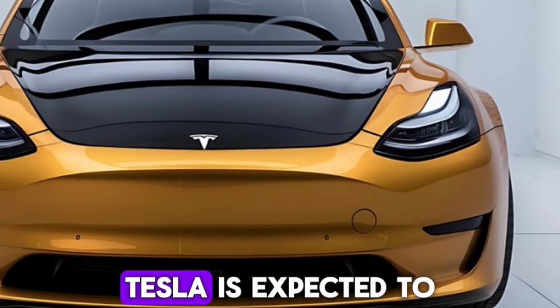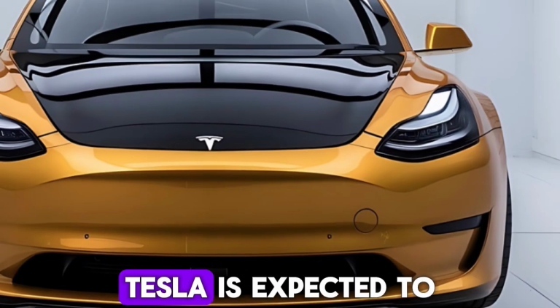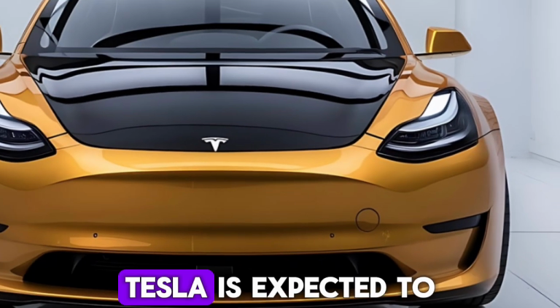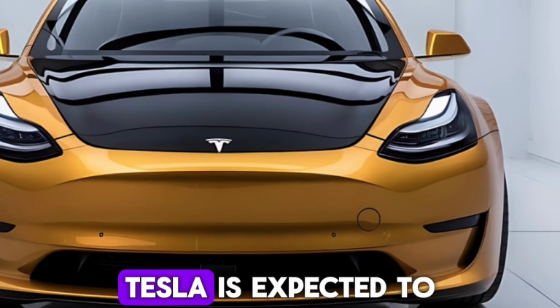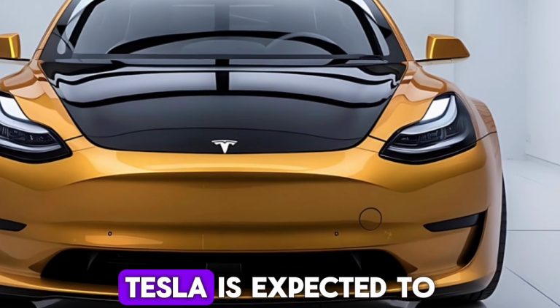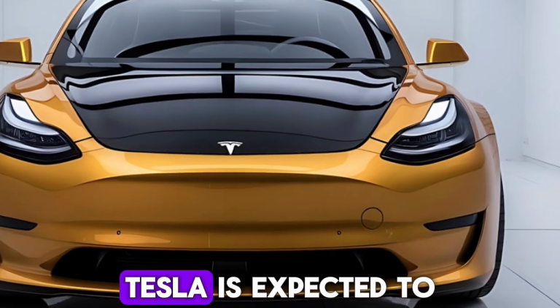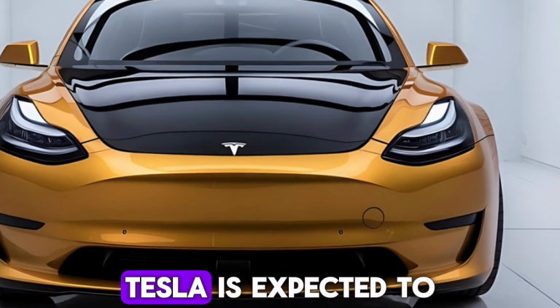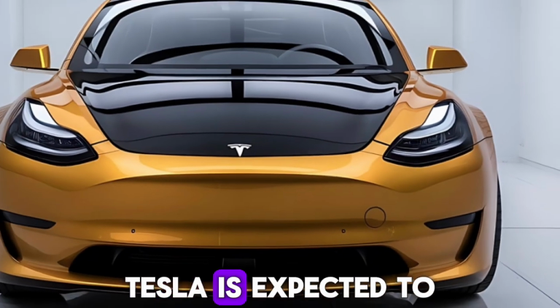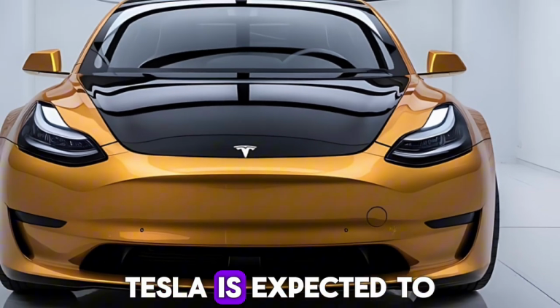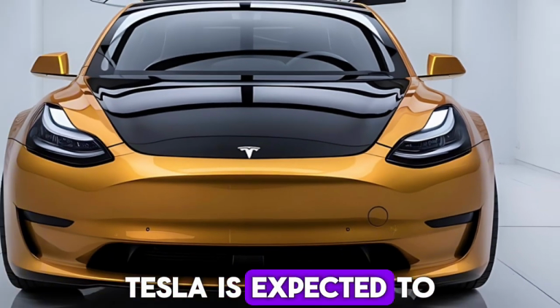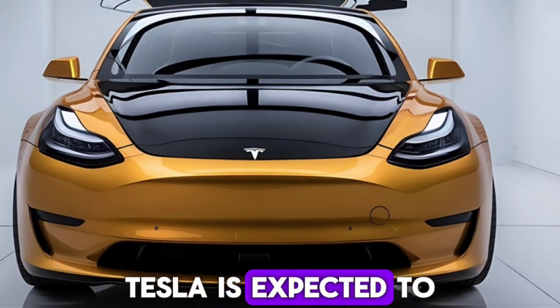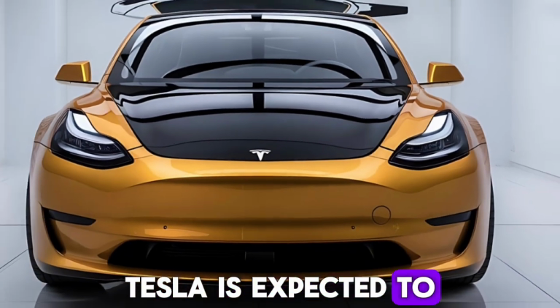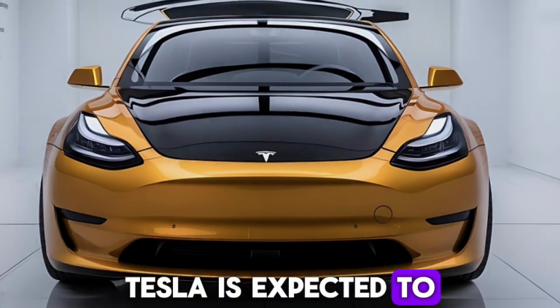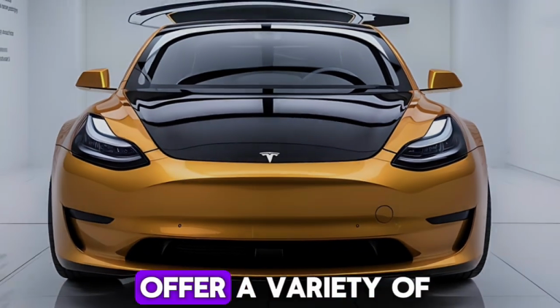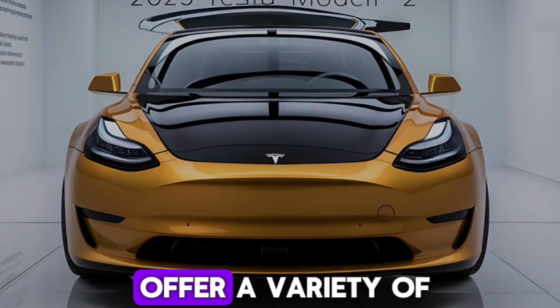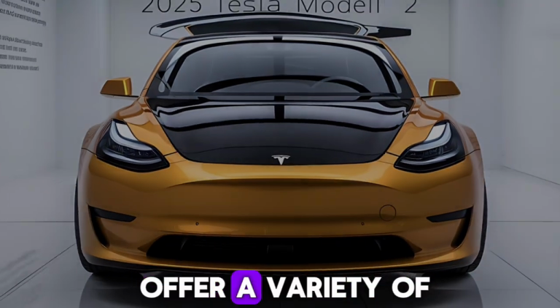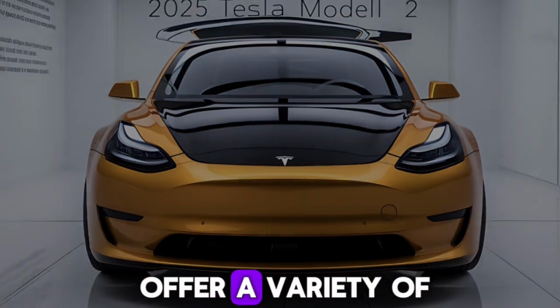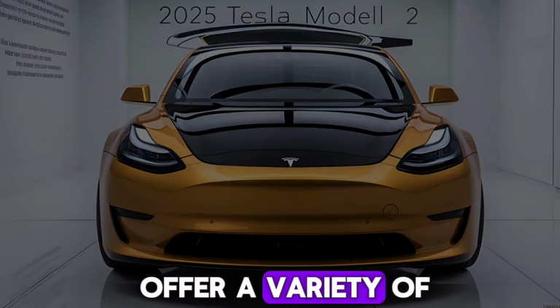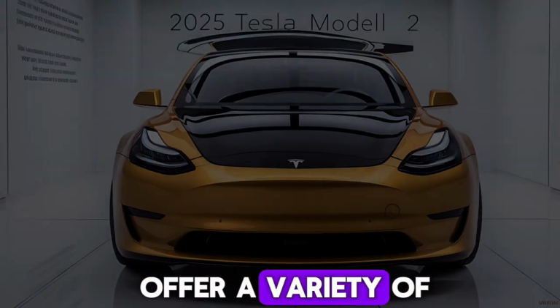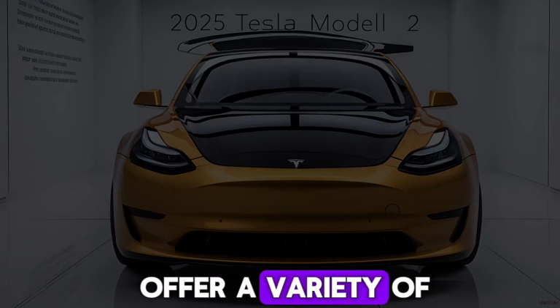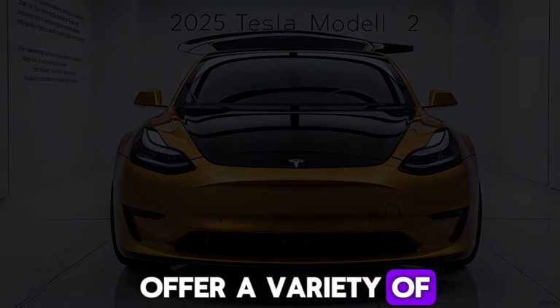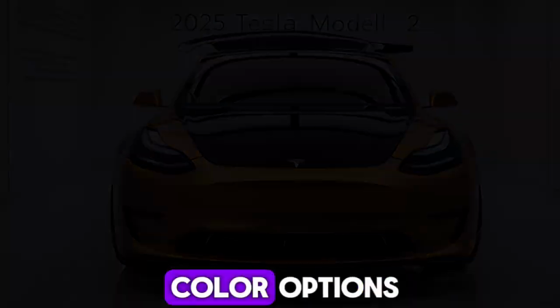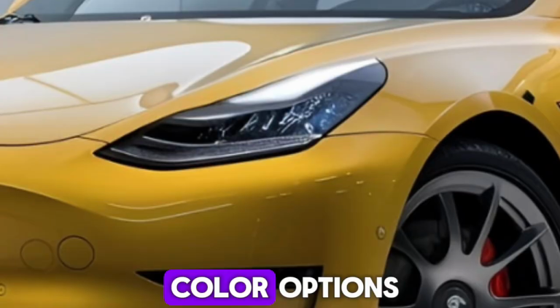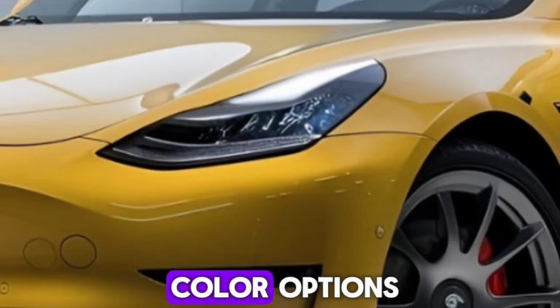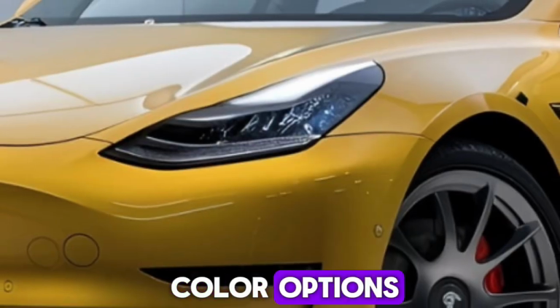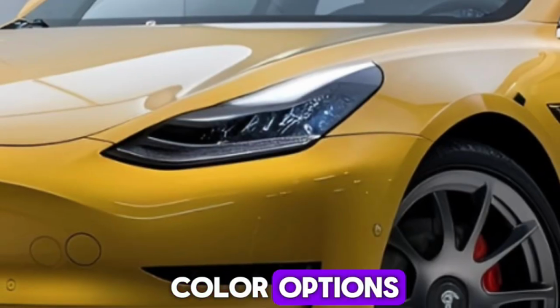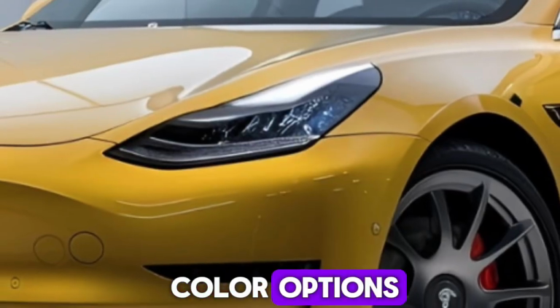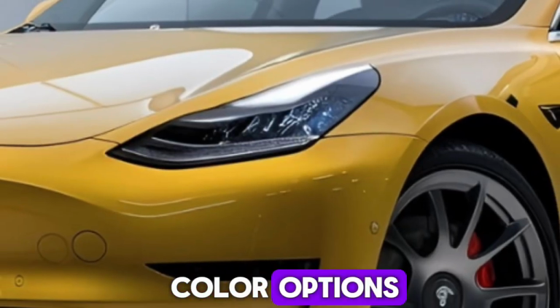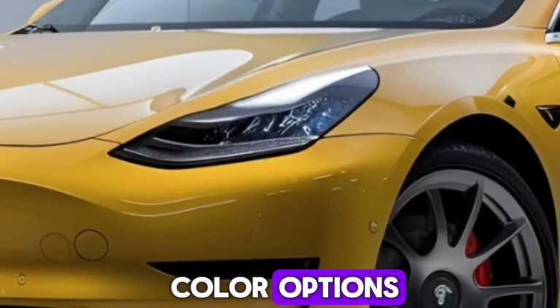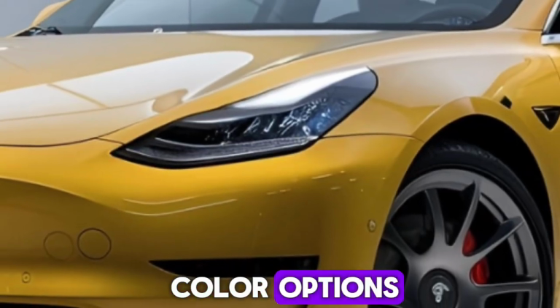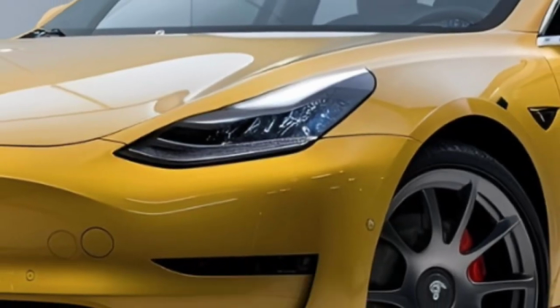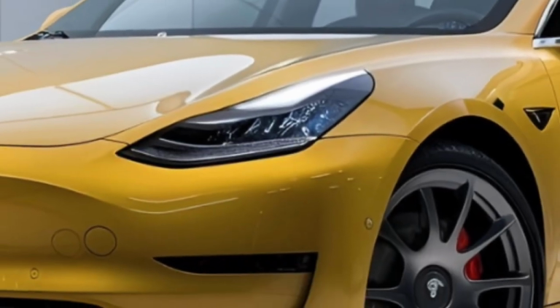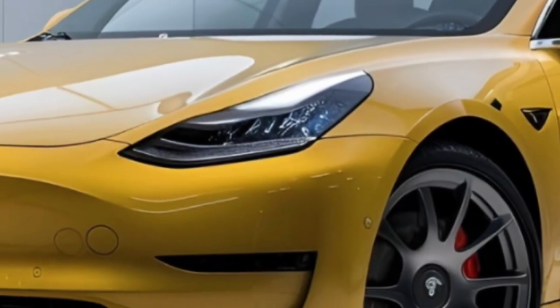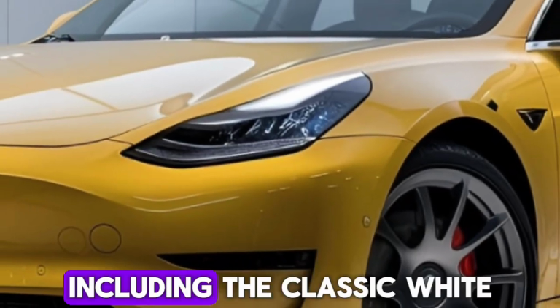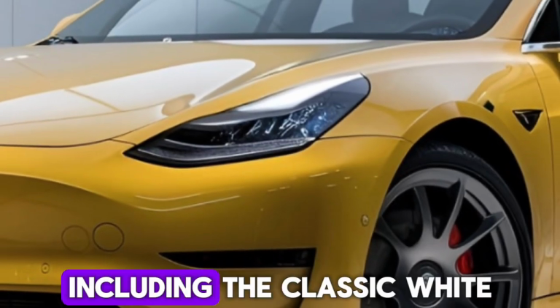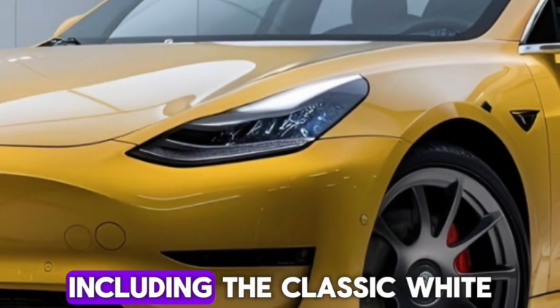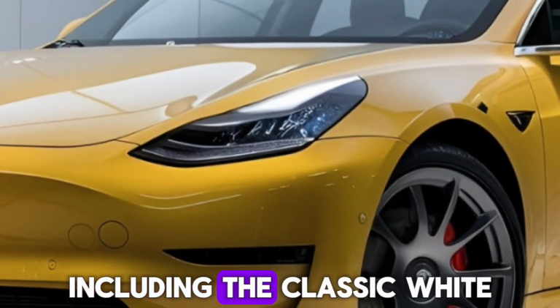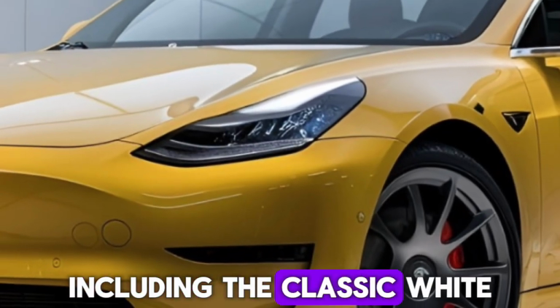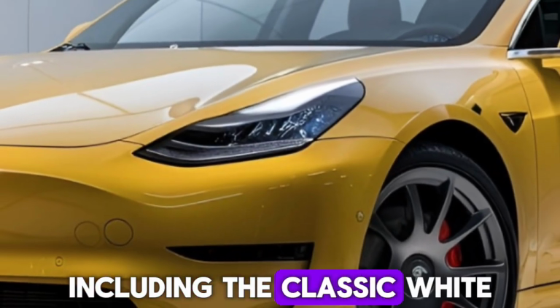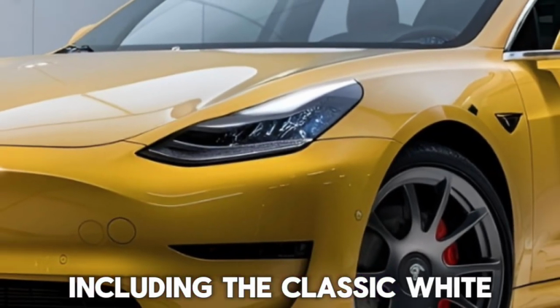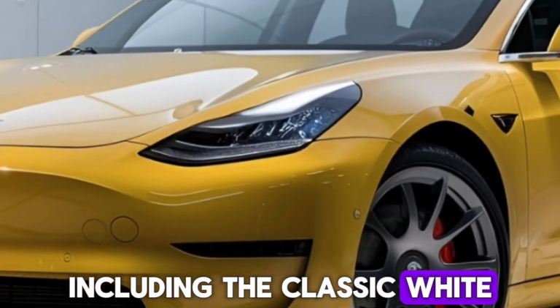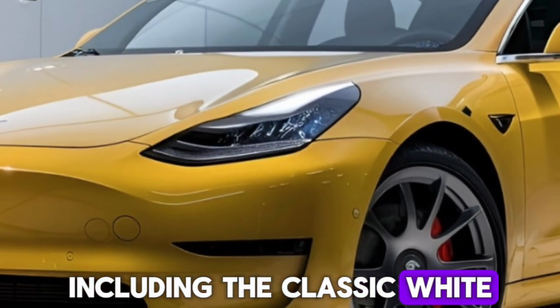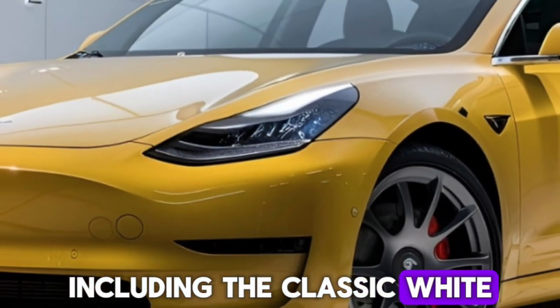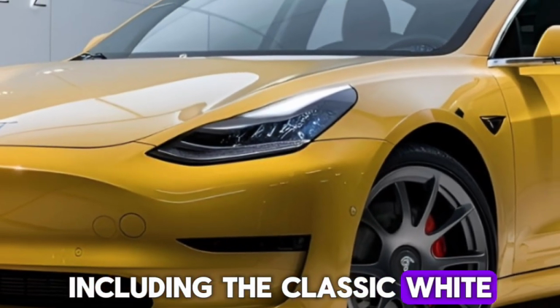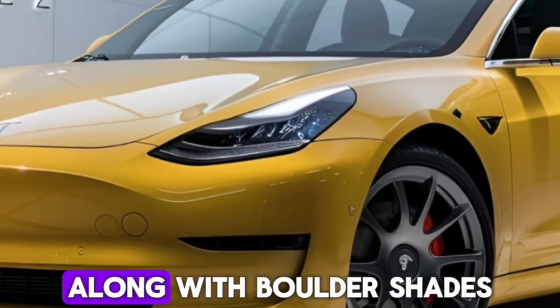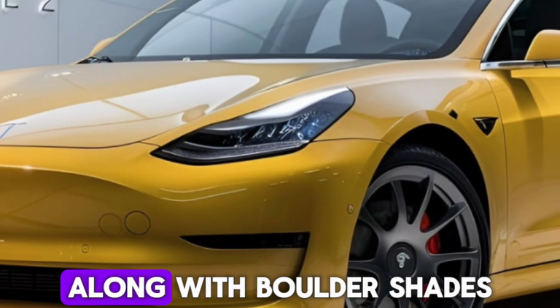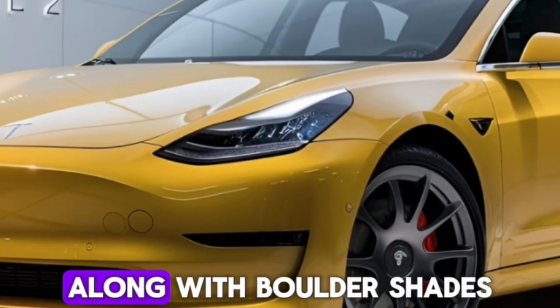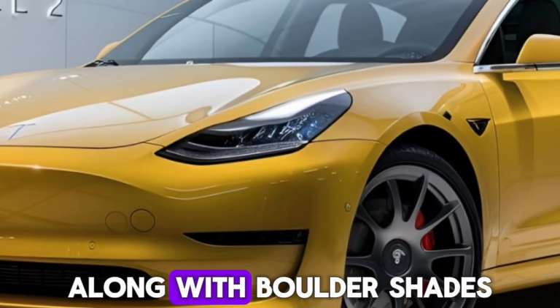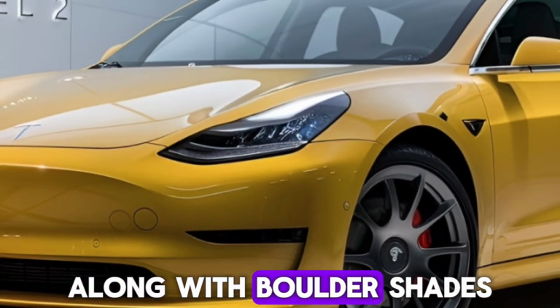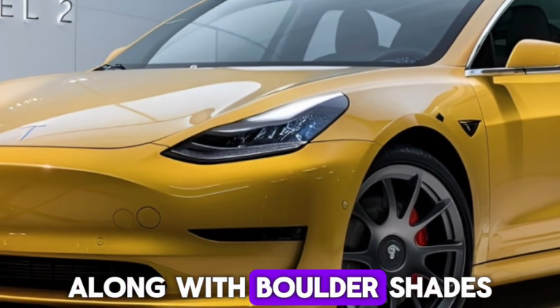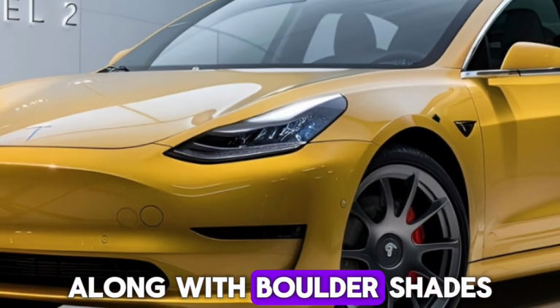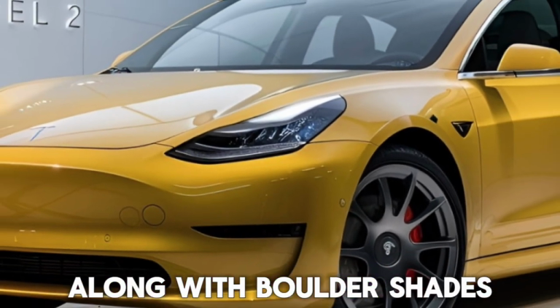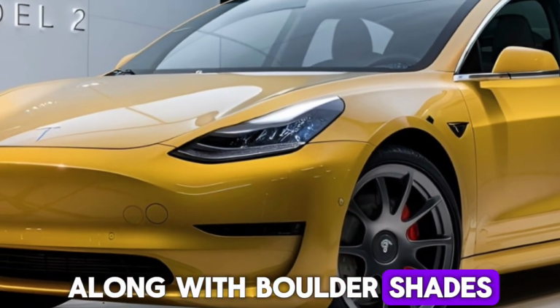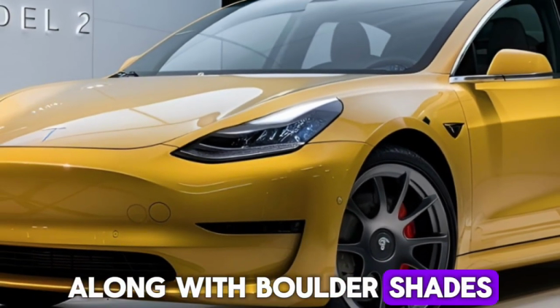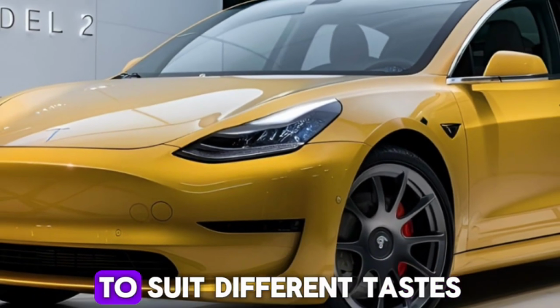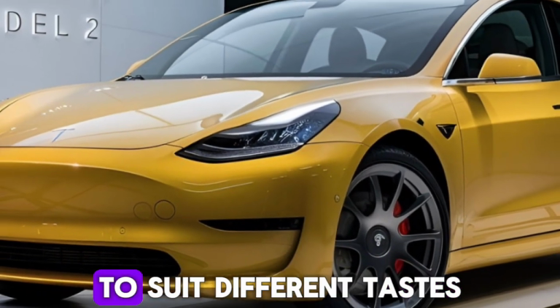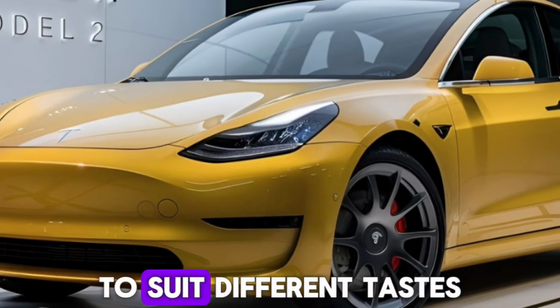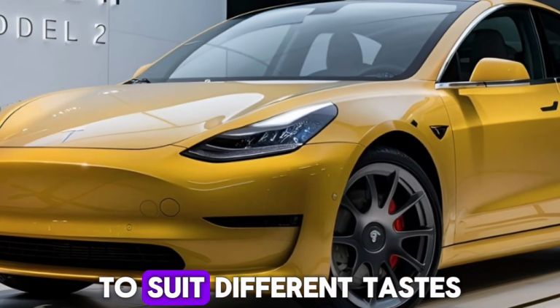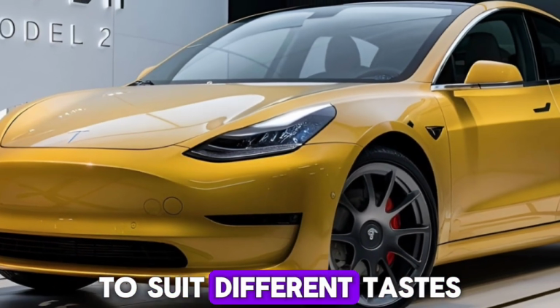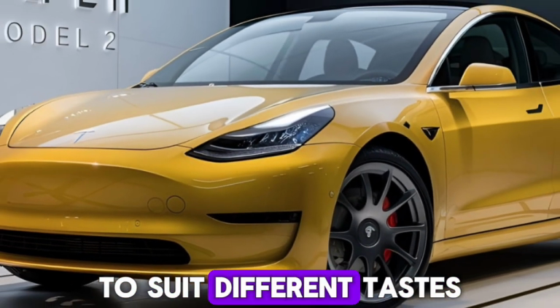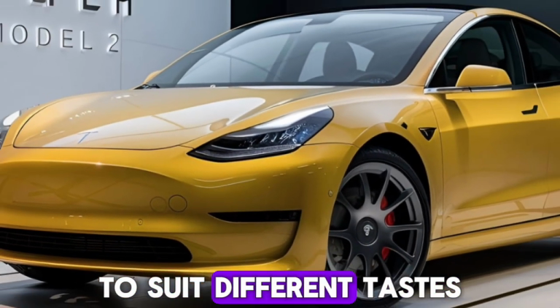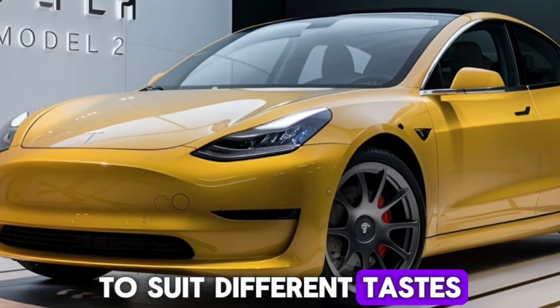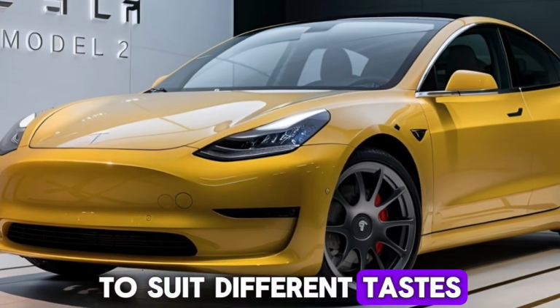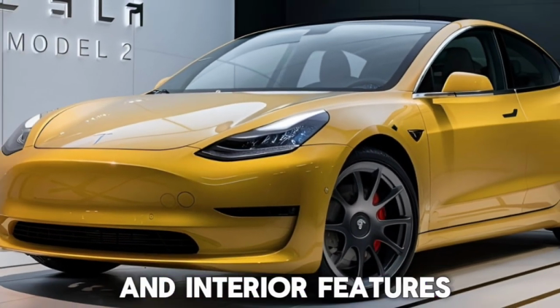Tesla is expected to offer a variety of color options, including the classic white, along with bolder shades to suit different tastes.